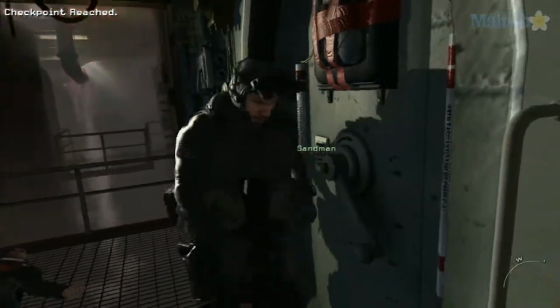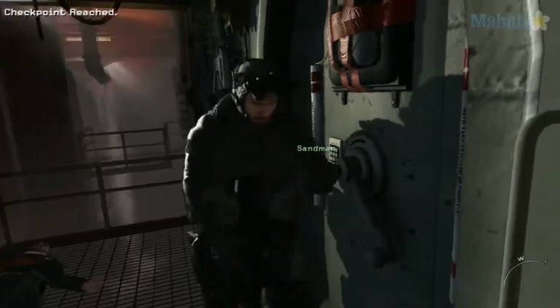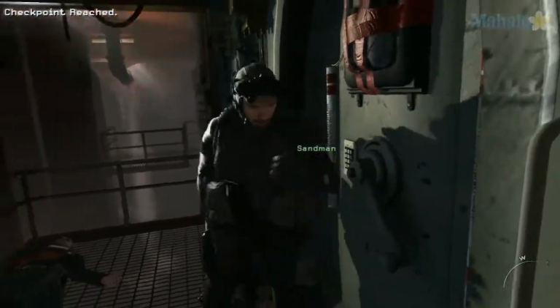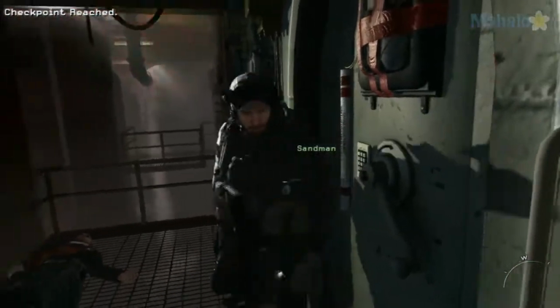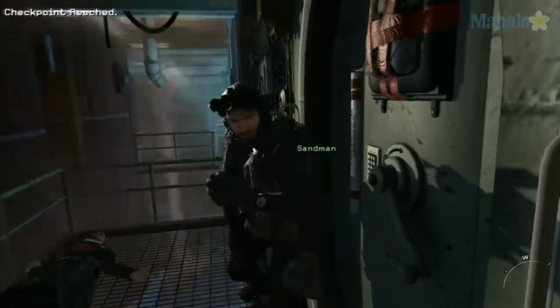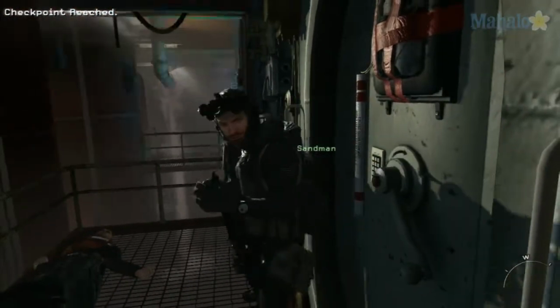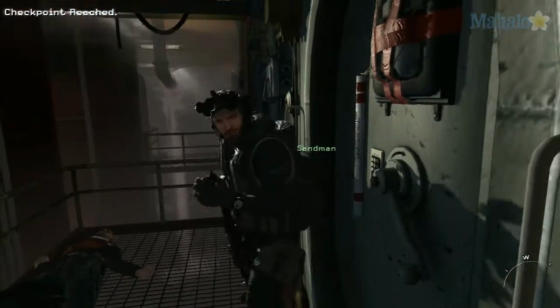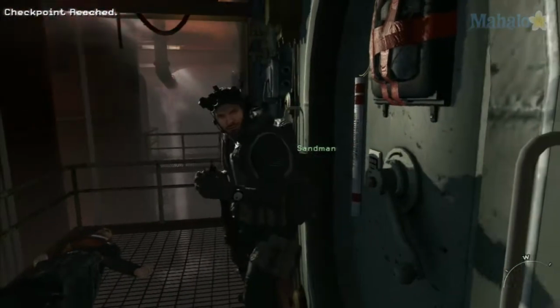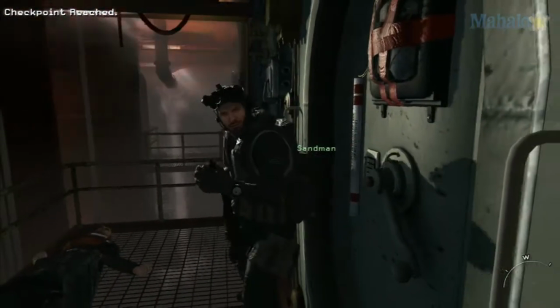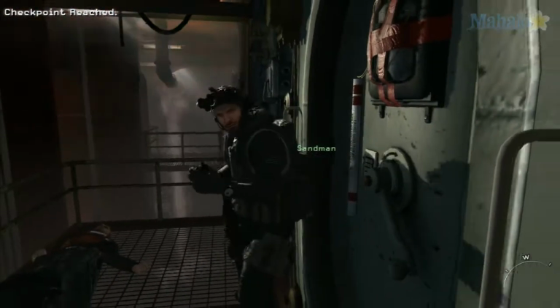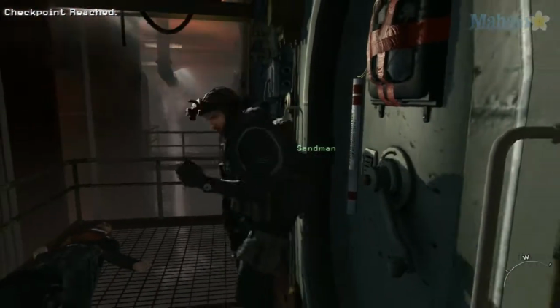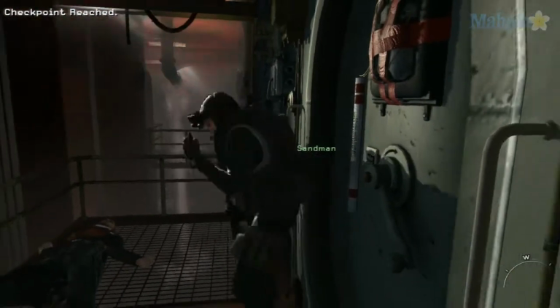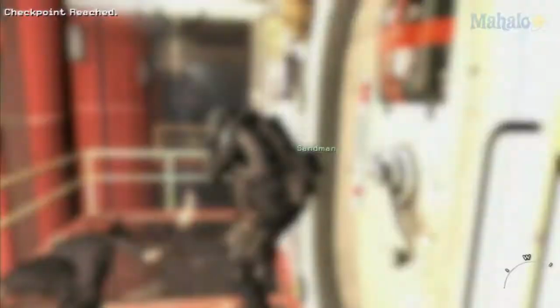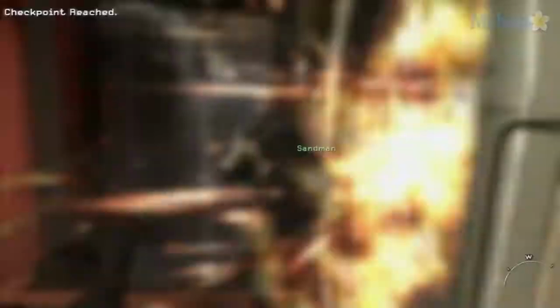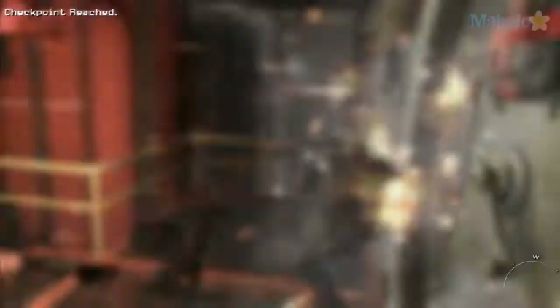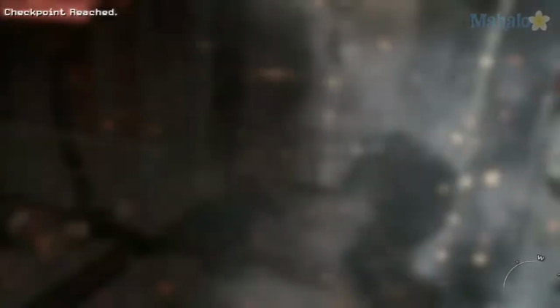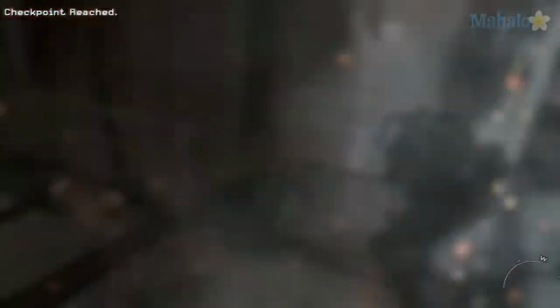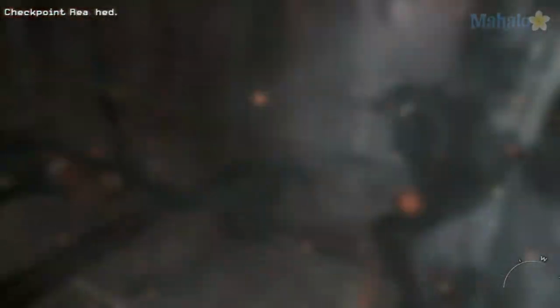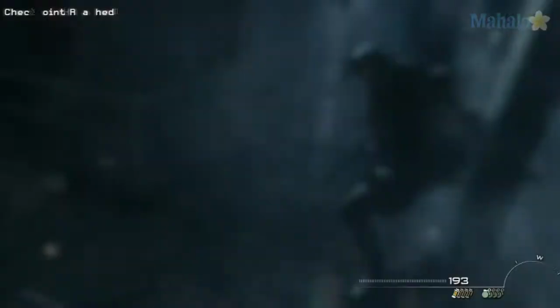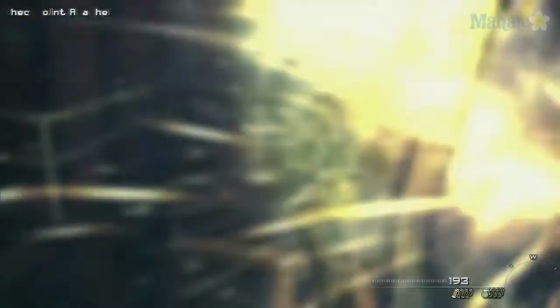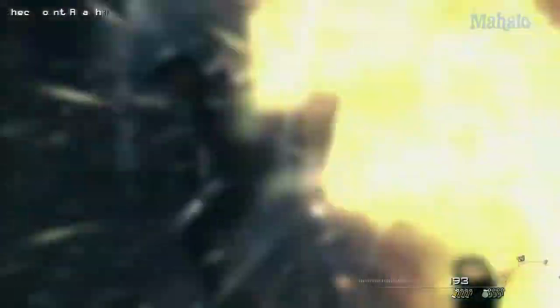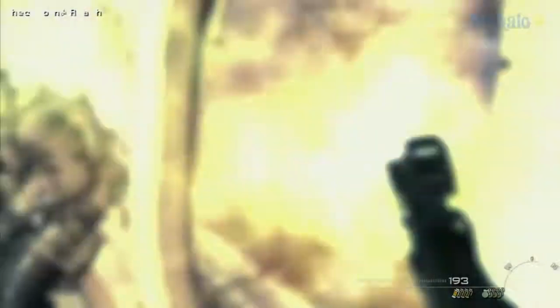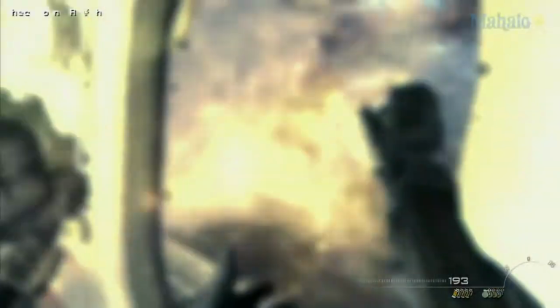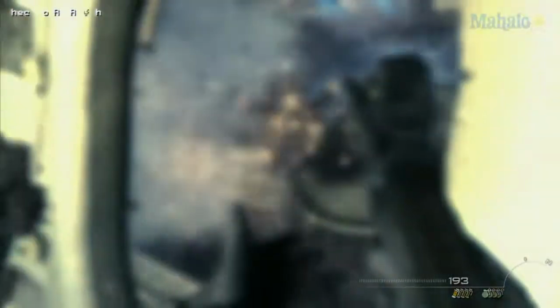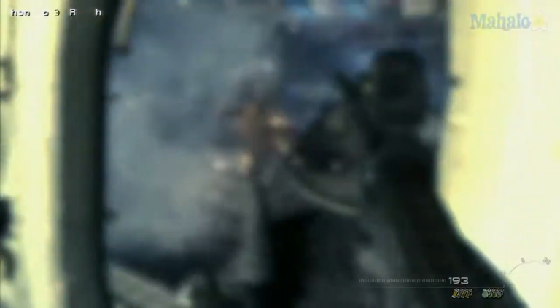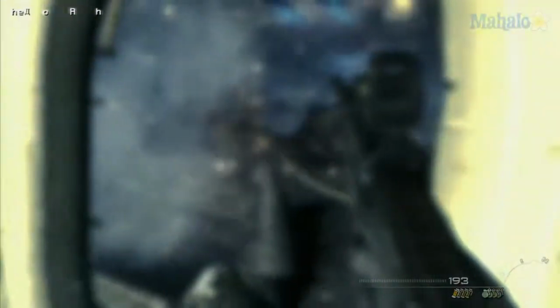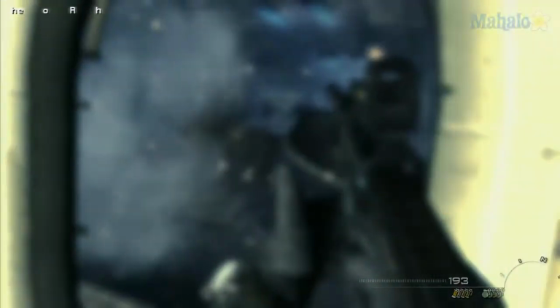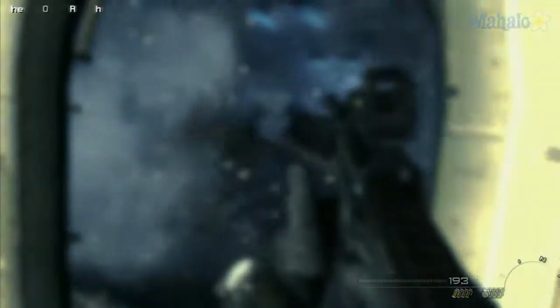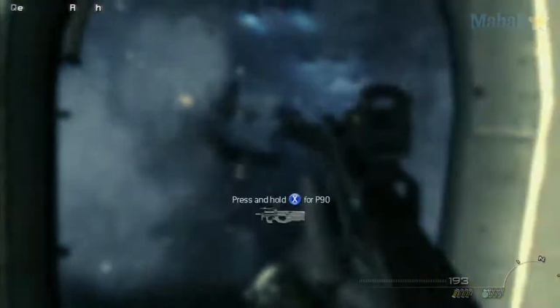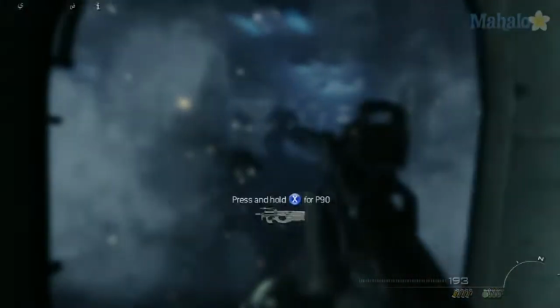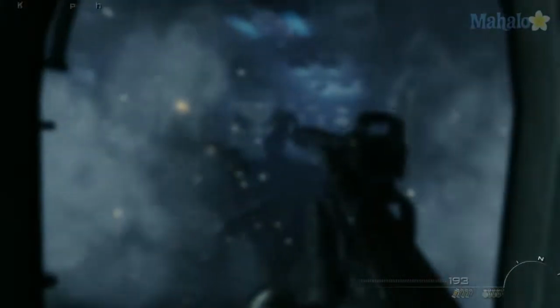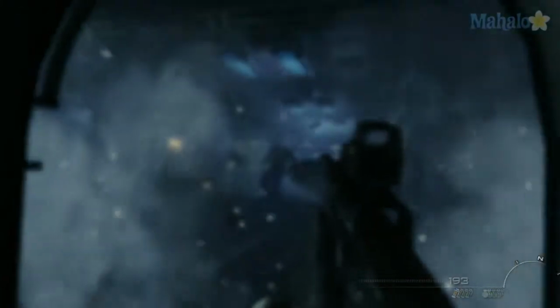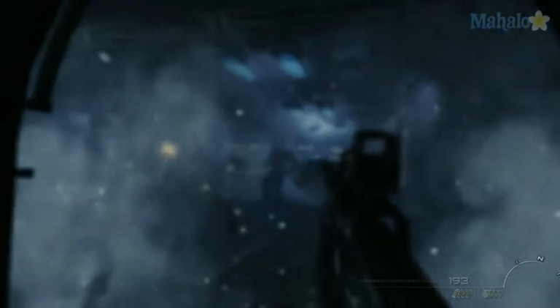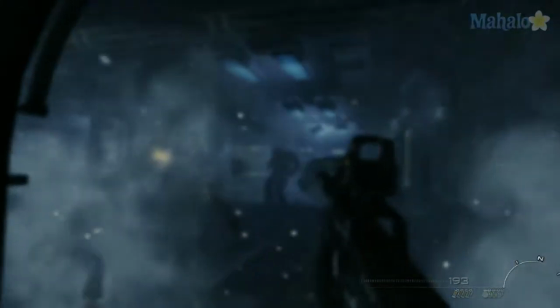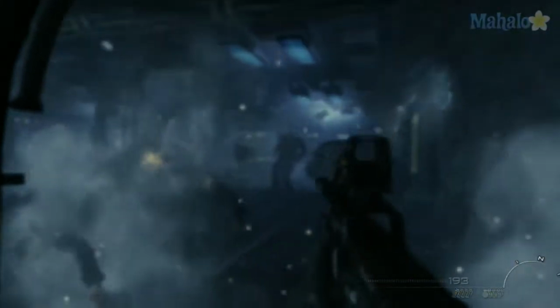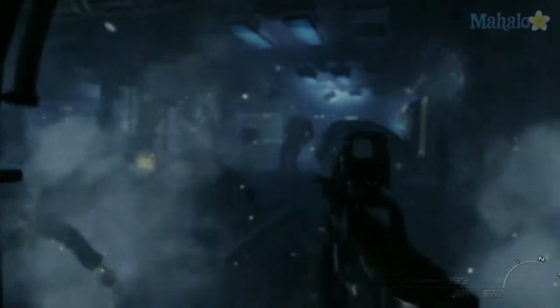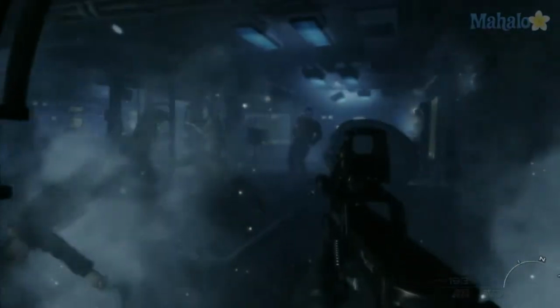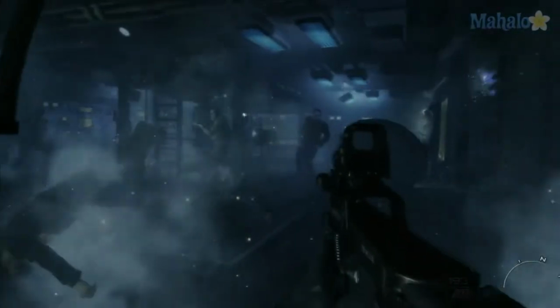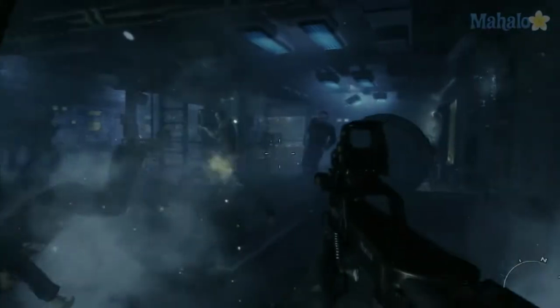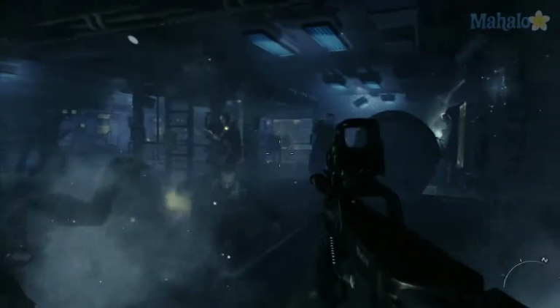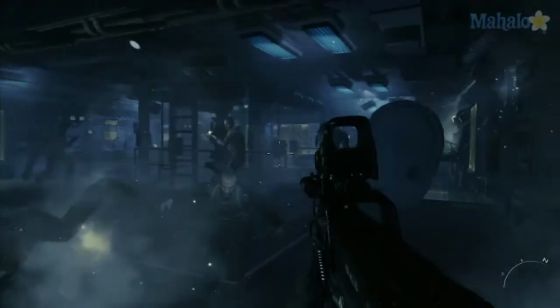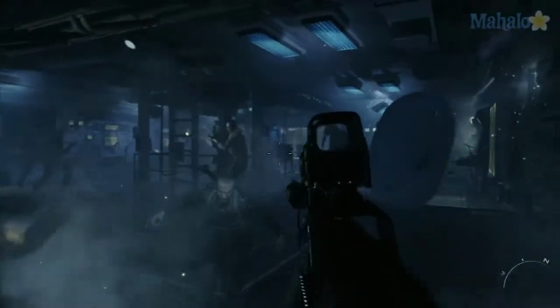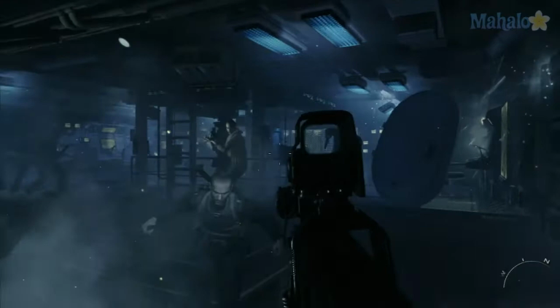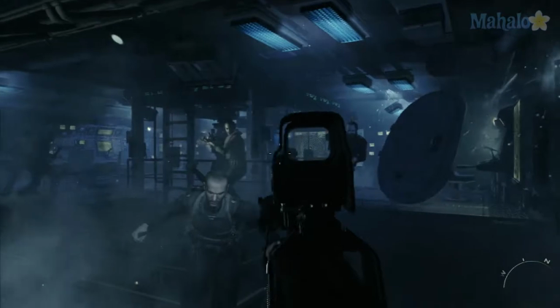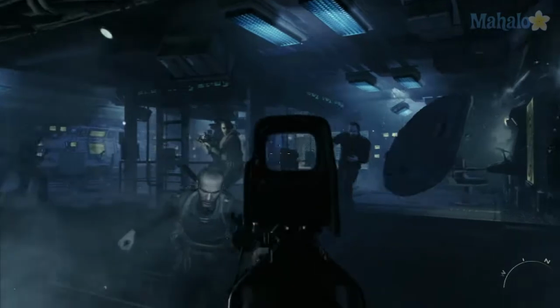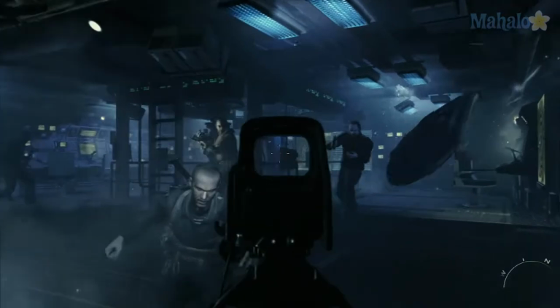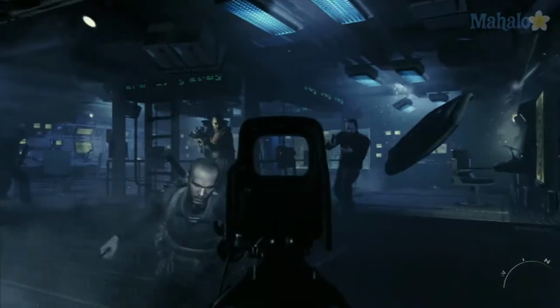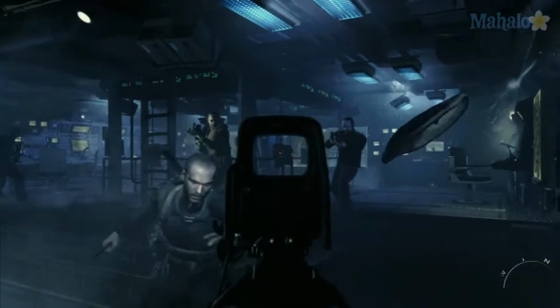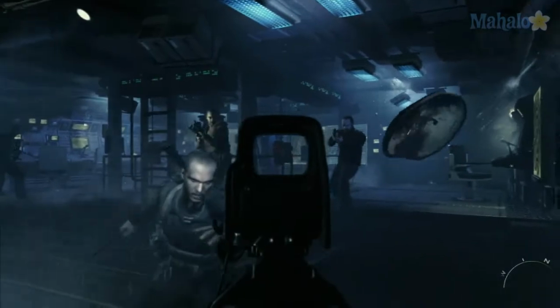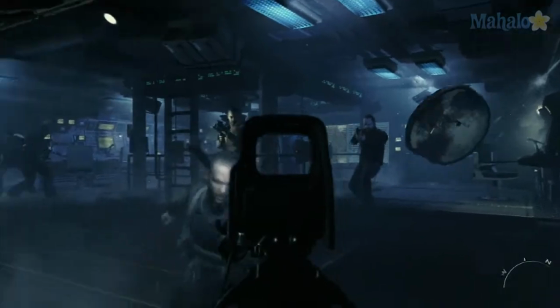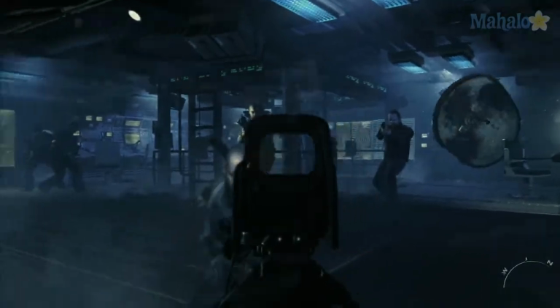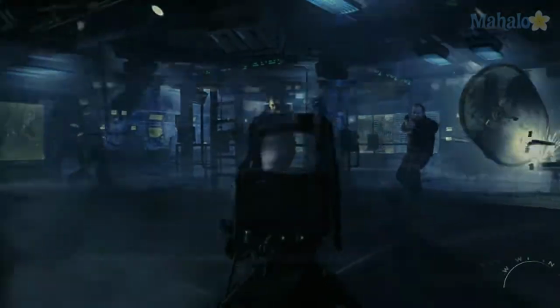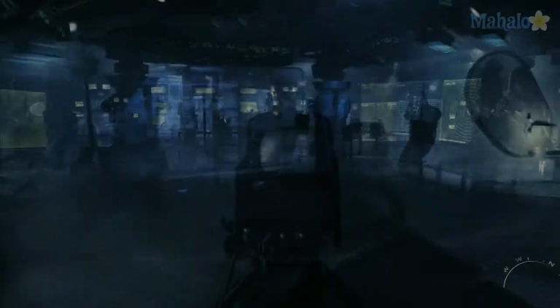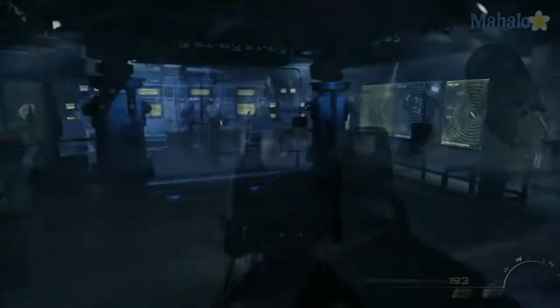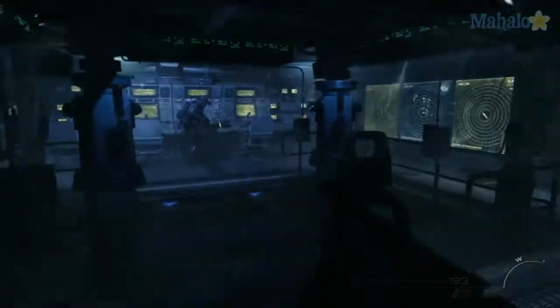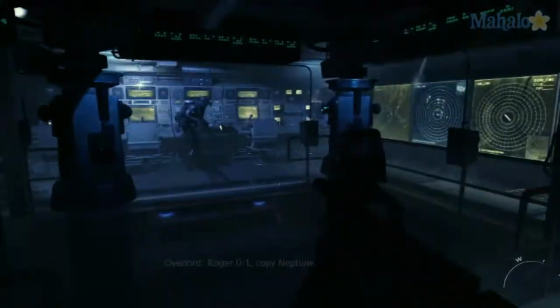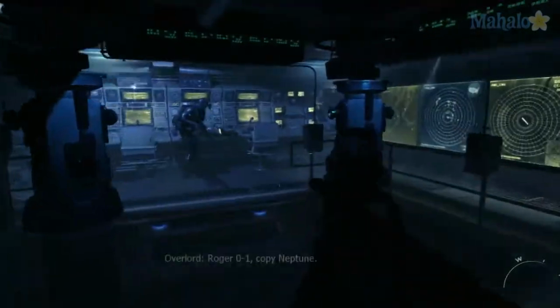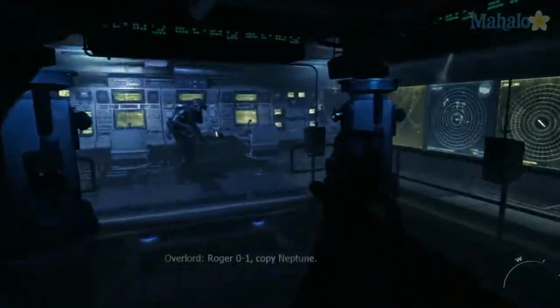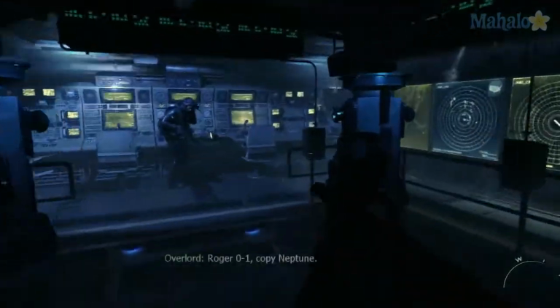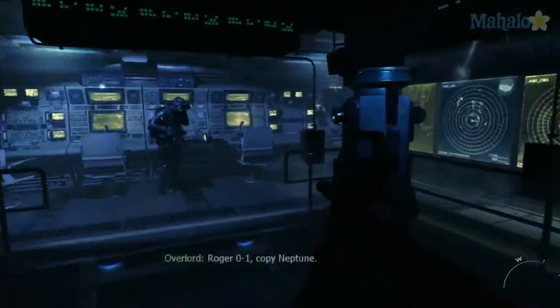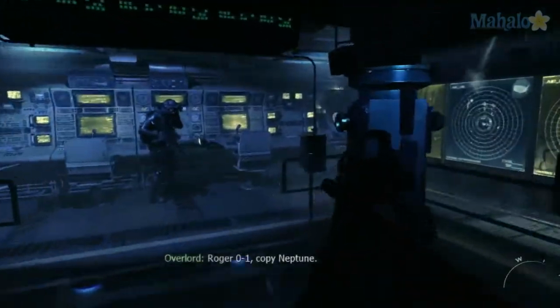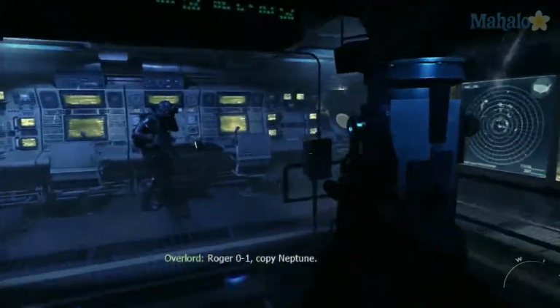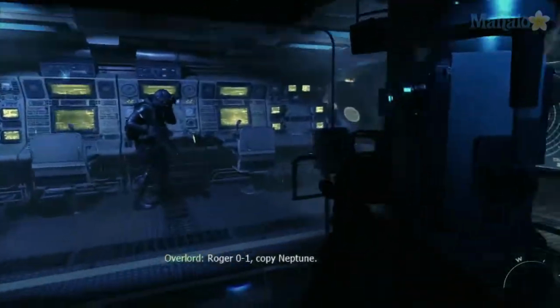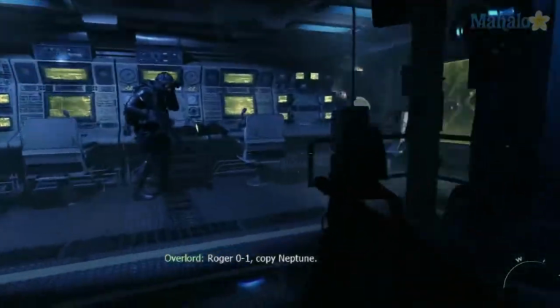Breach the back door with Sandman, take out these guys in slow motion, and then head towards the key console to launch the missiles.